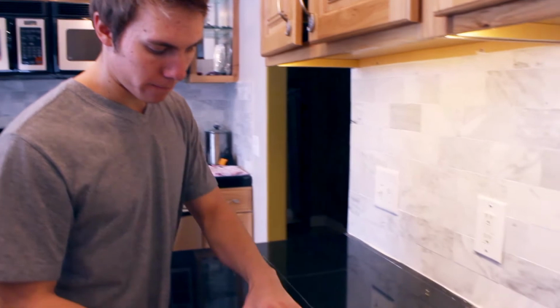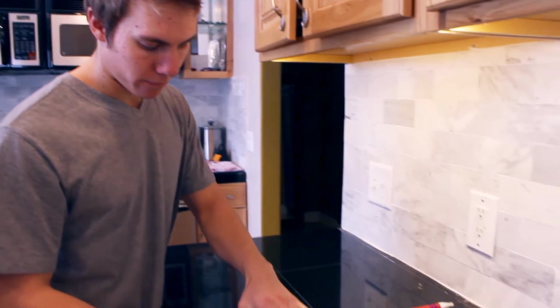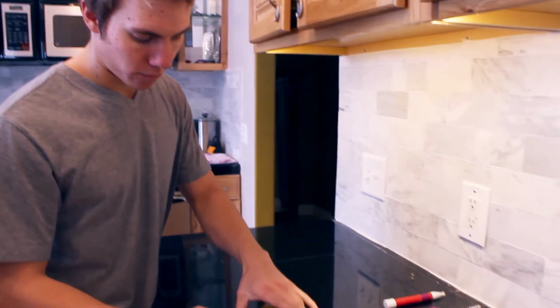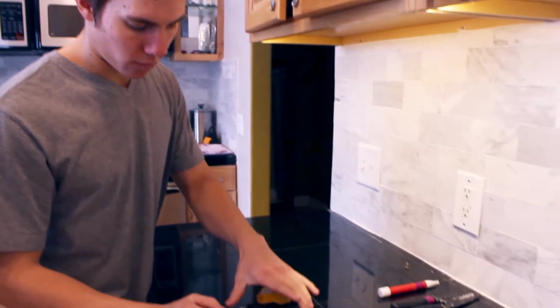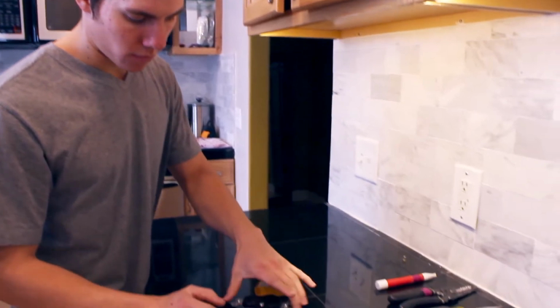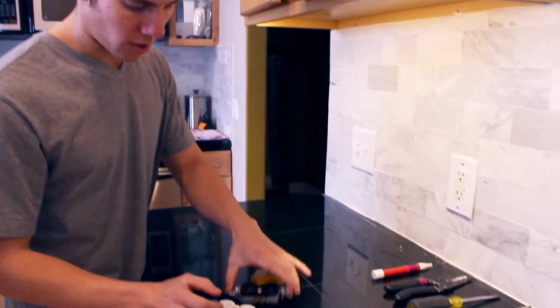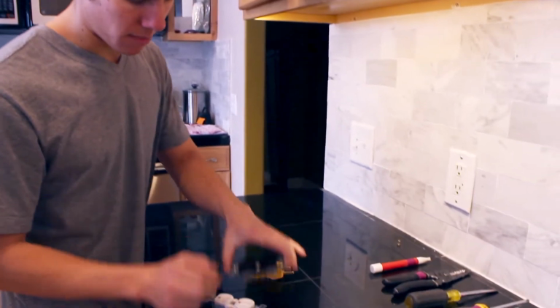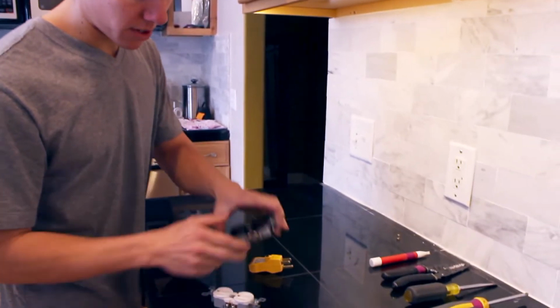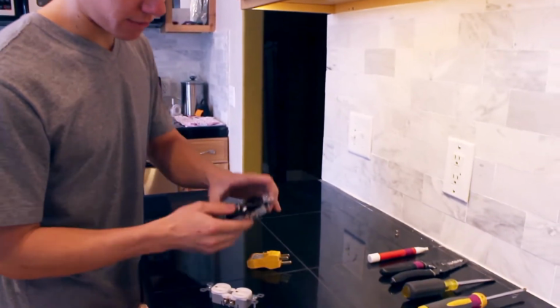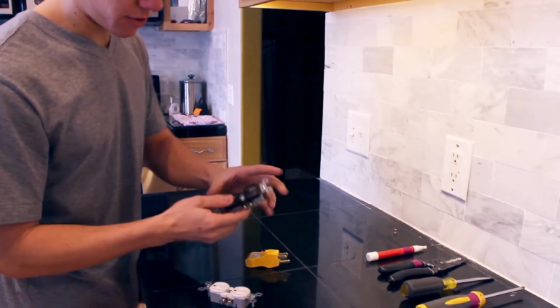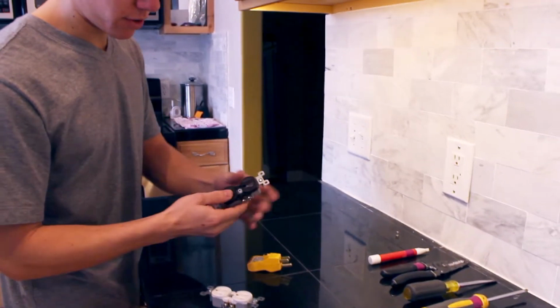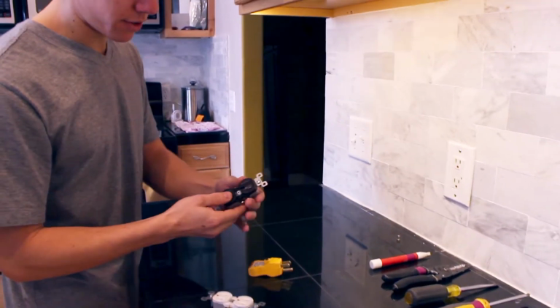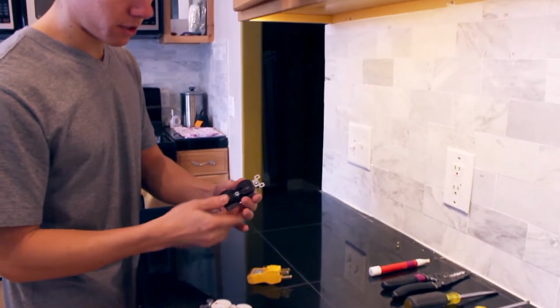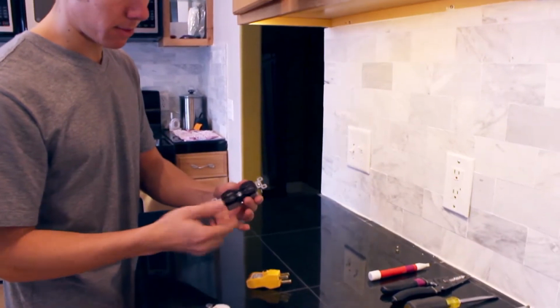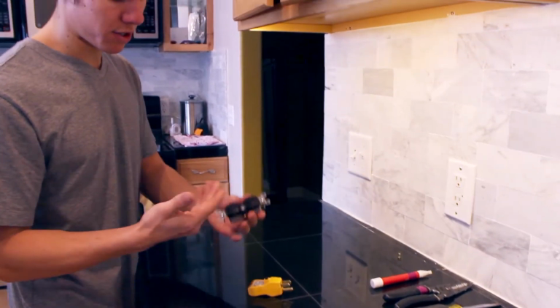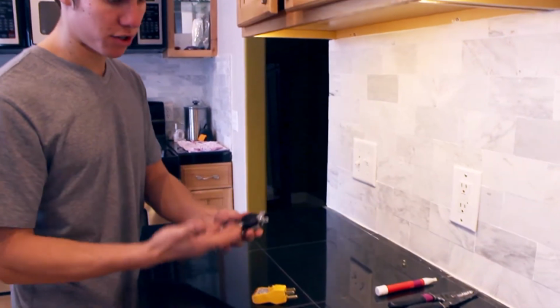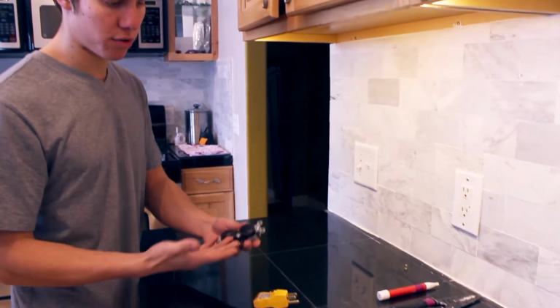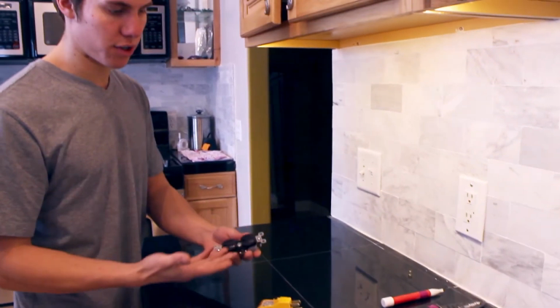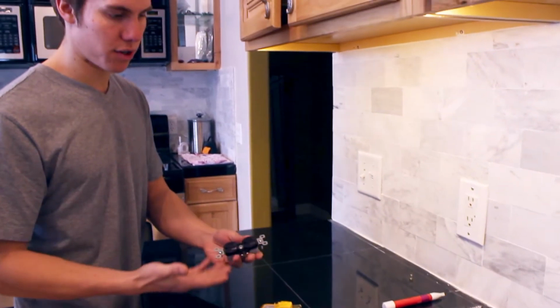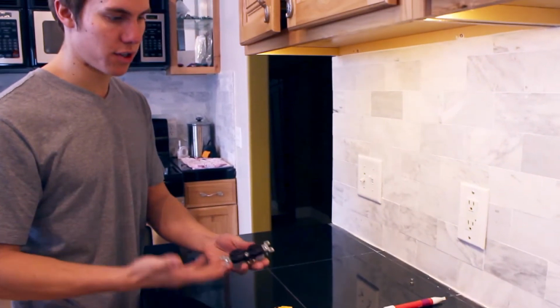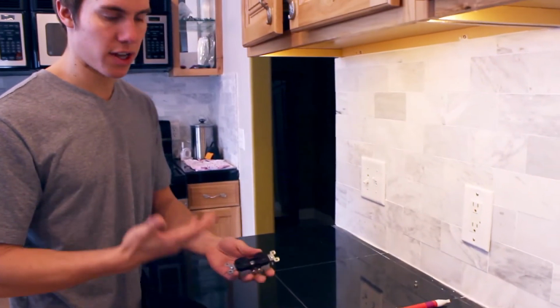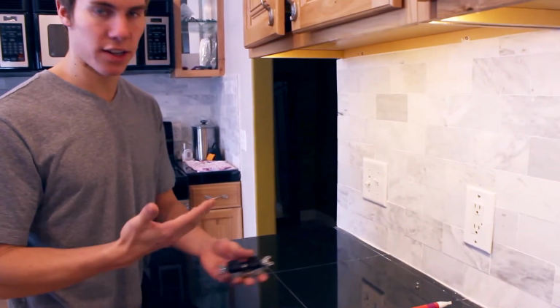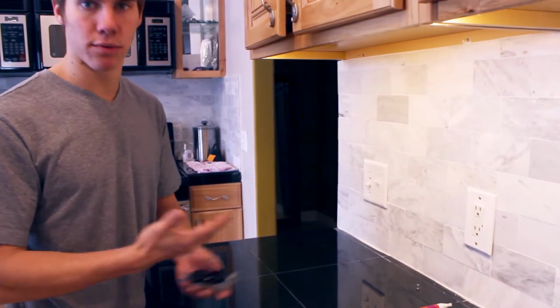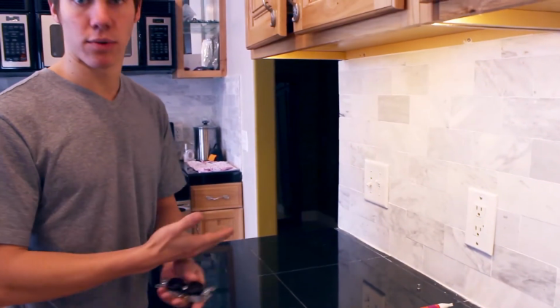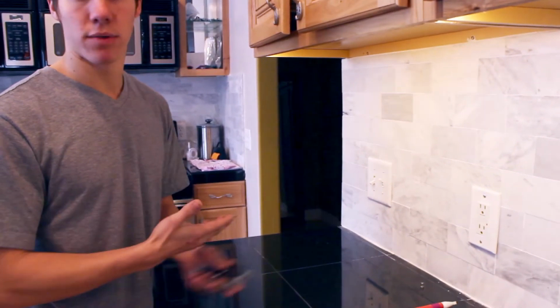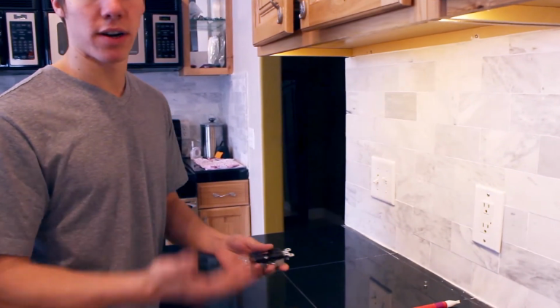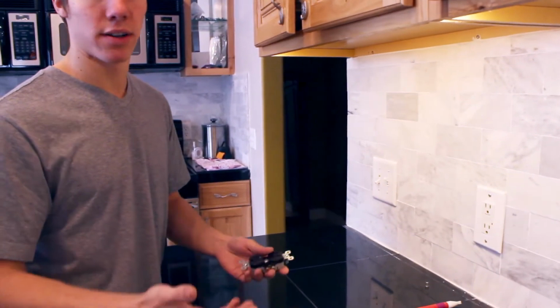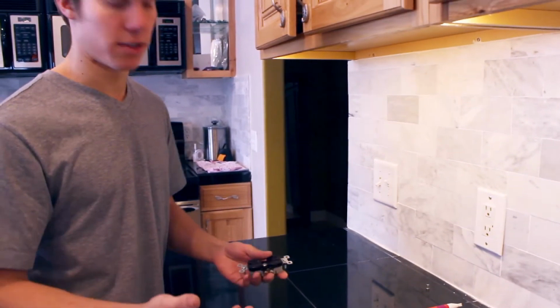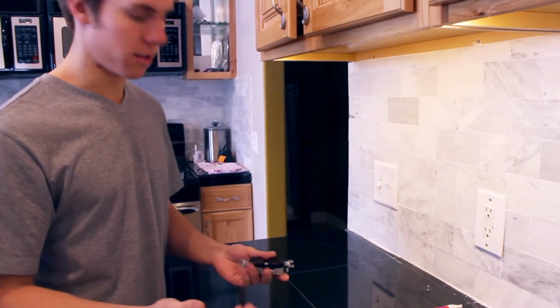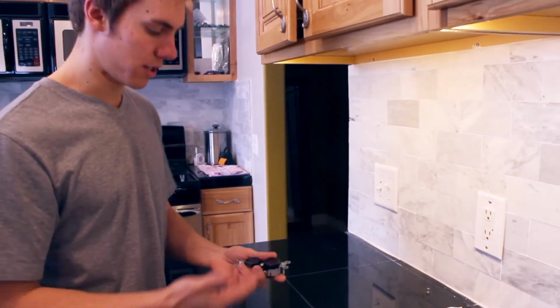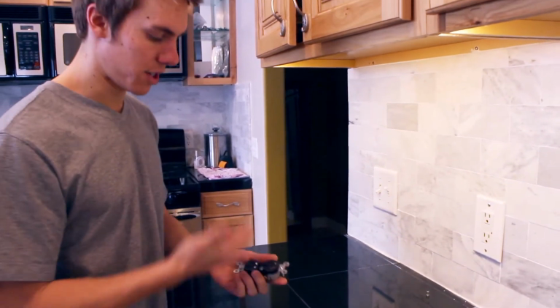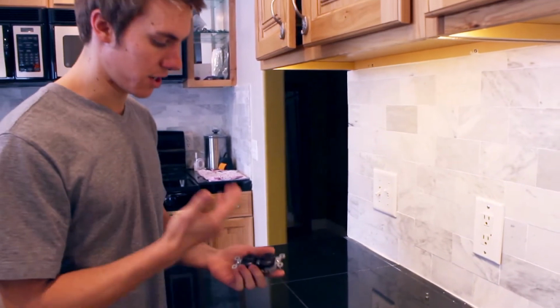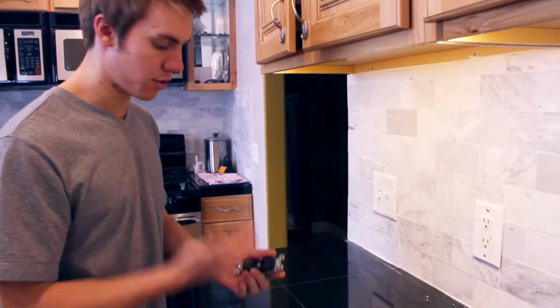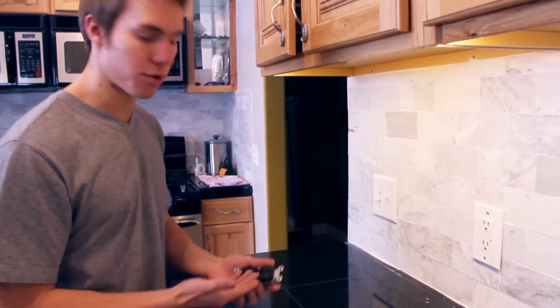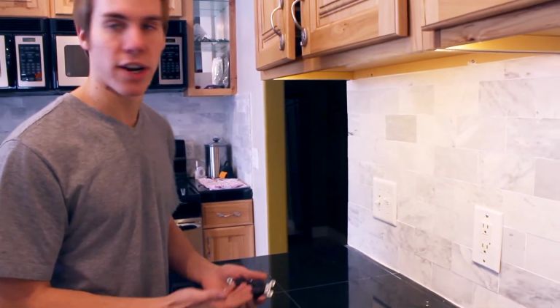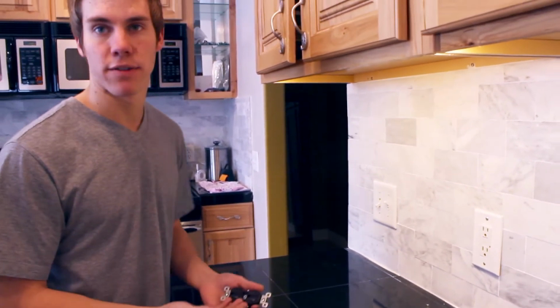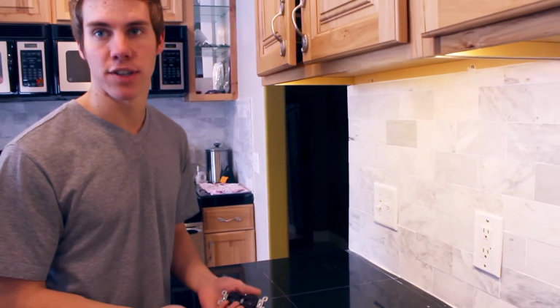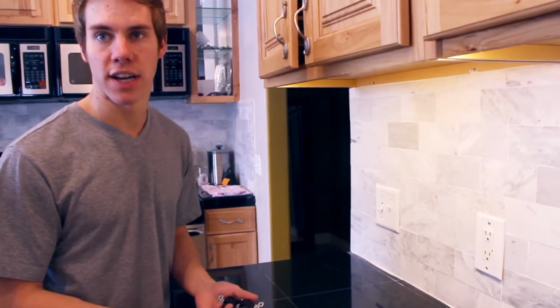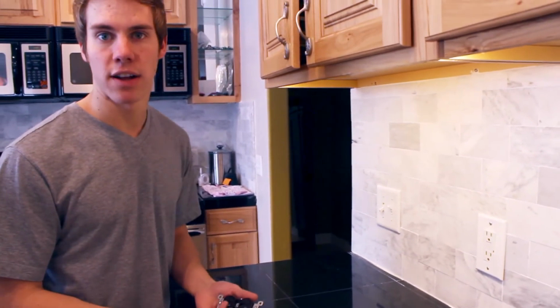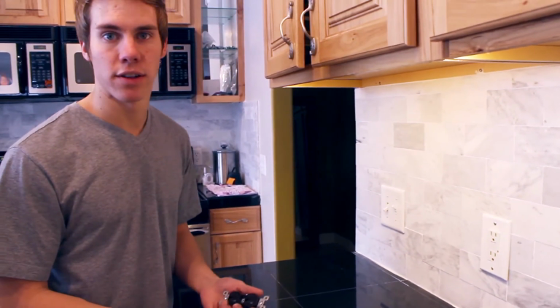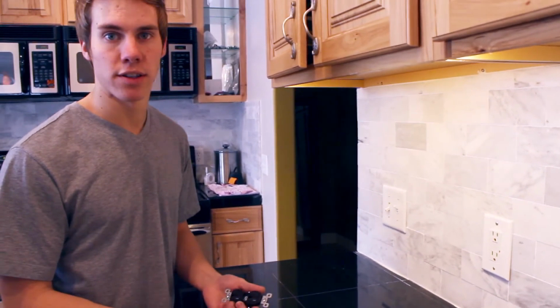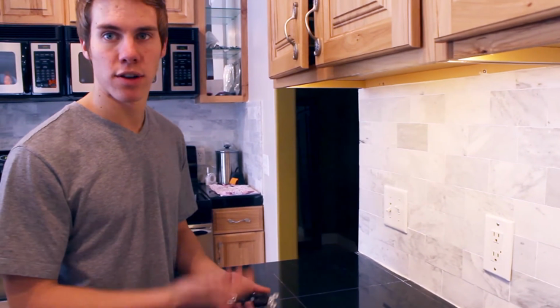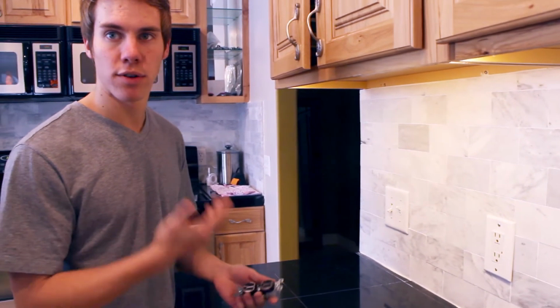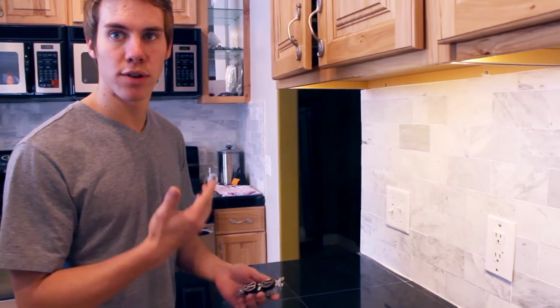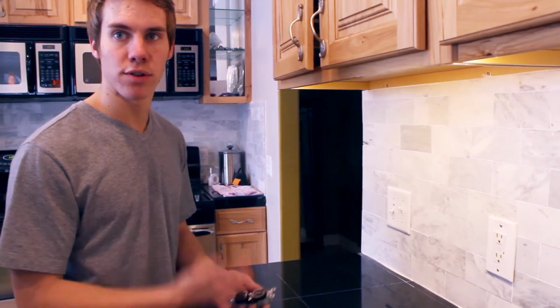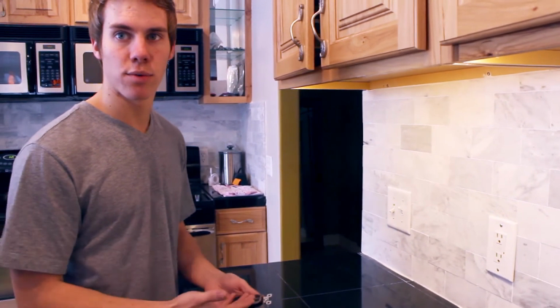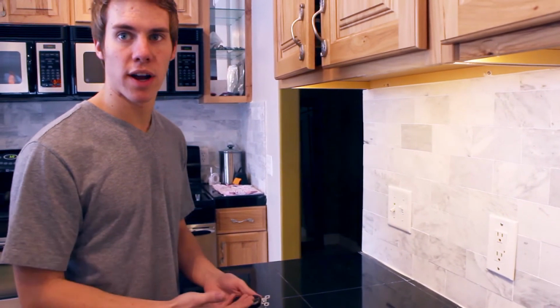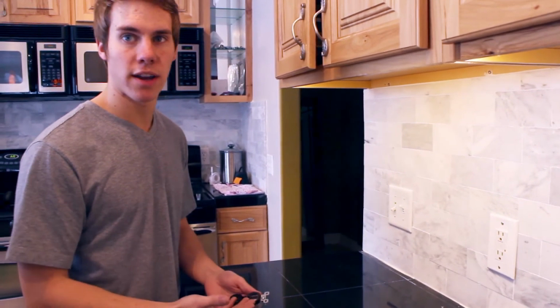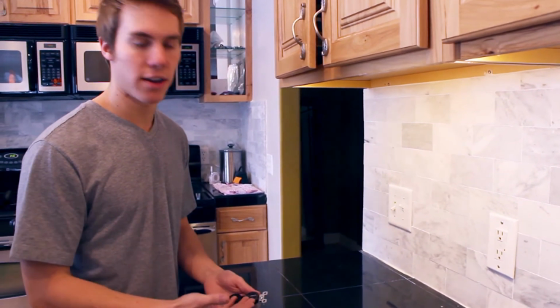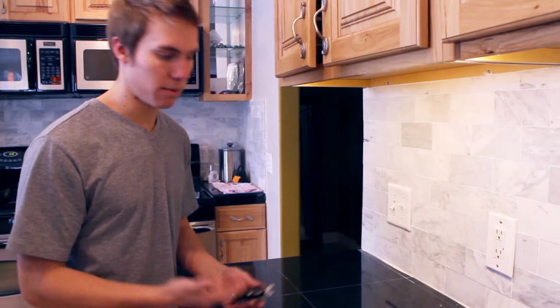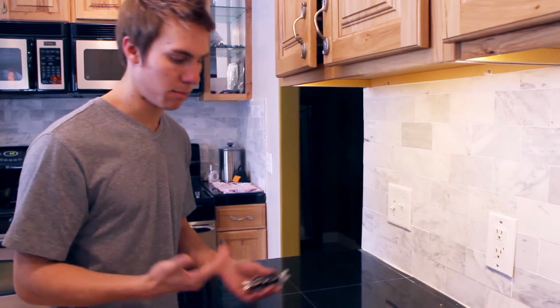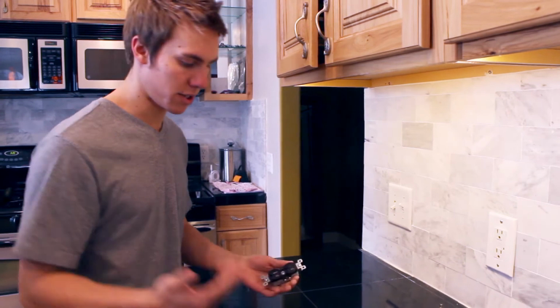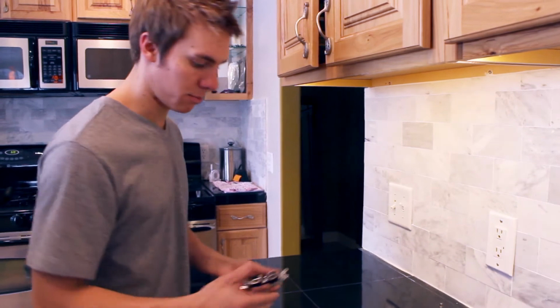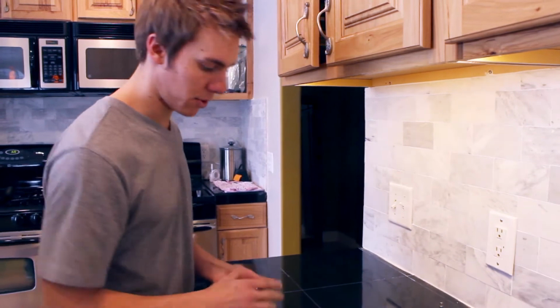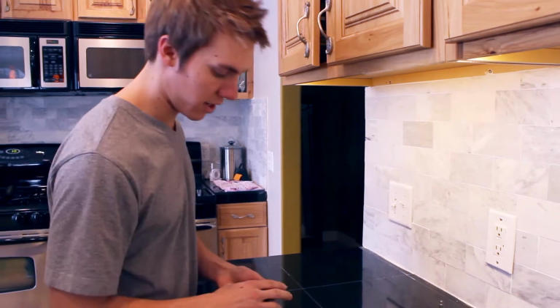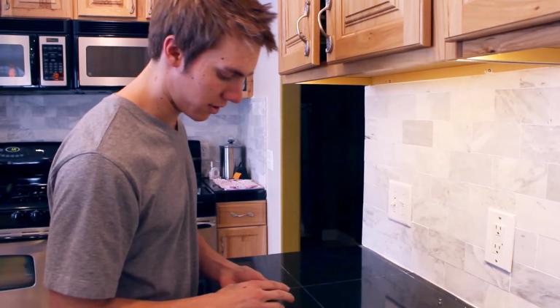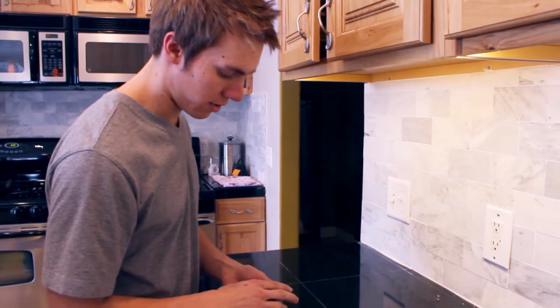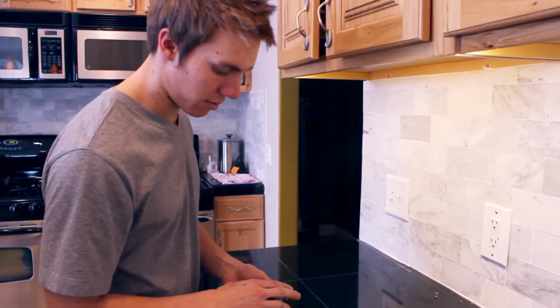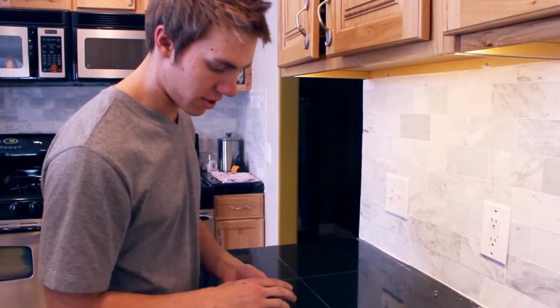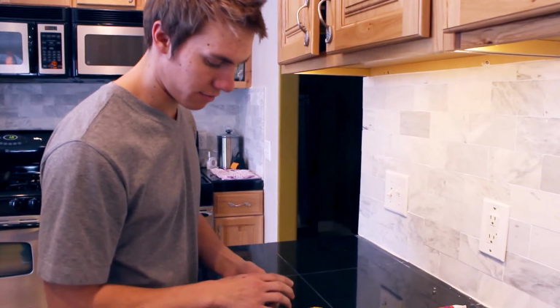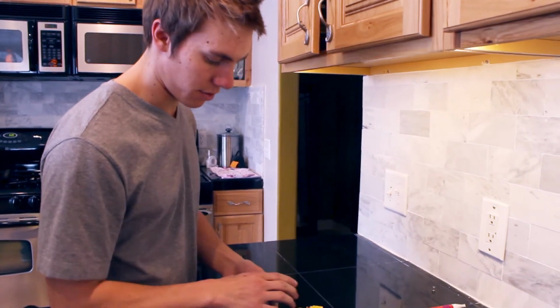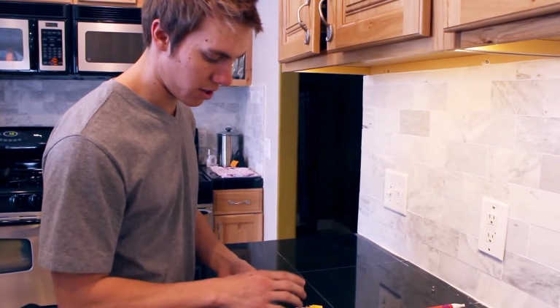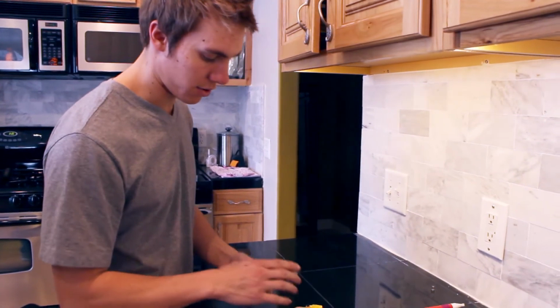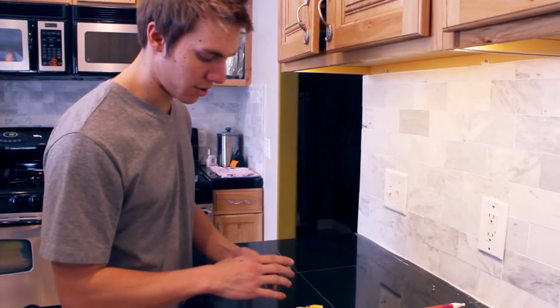Basically, if you know anything about children, you know they like to run around and stick screwdrivers in outlets. No one knows why, but it's plagued the U.S. for years.